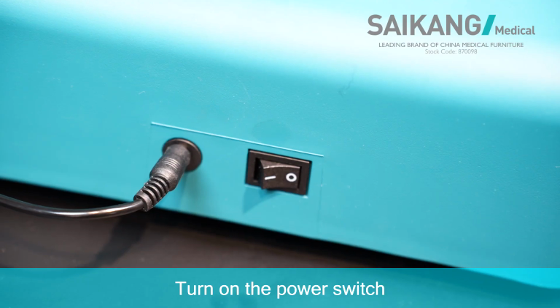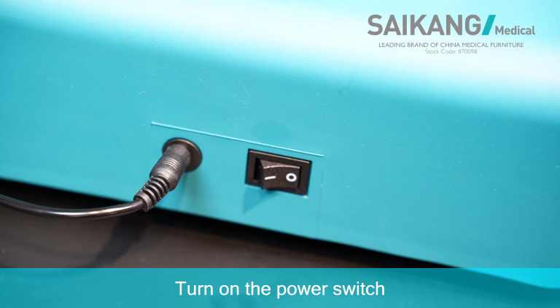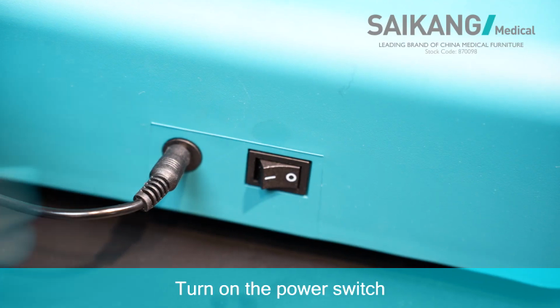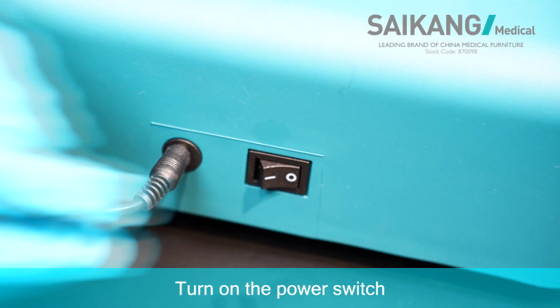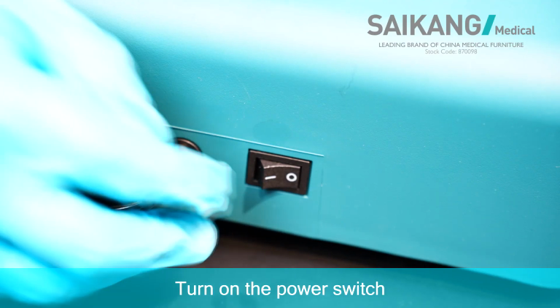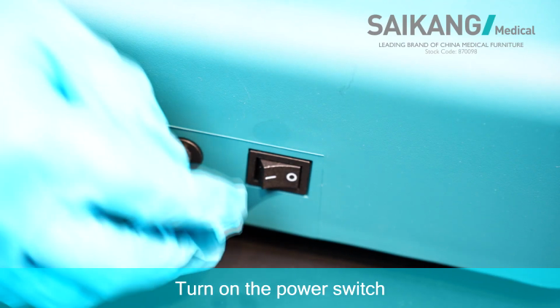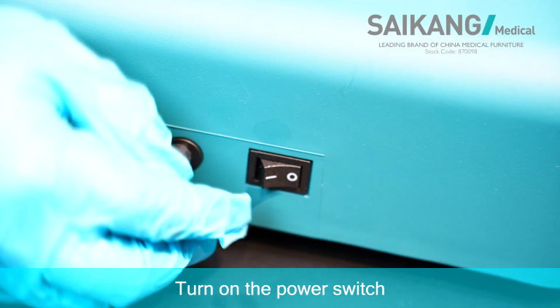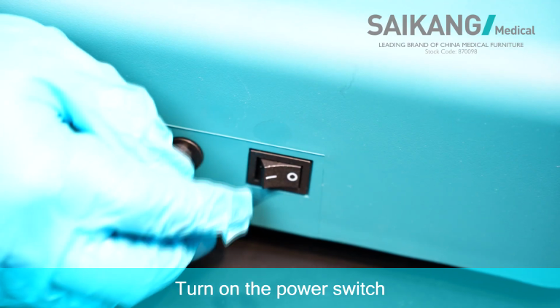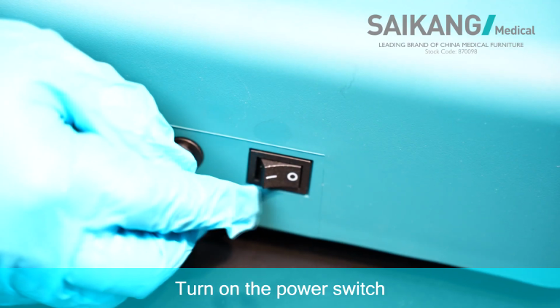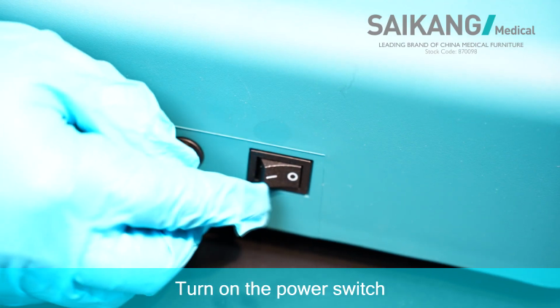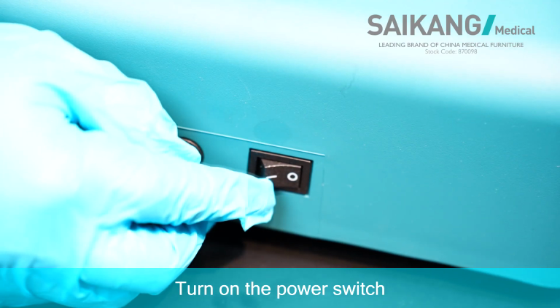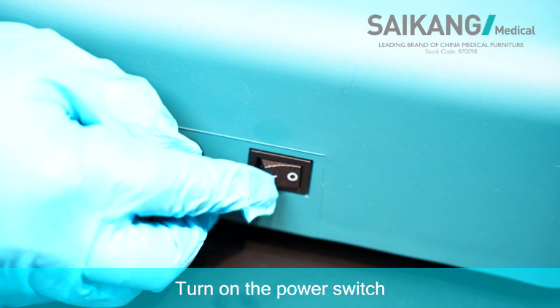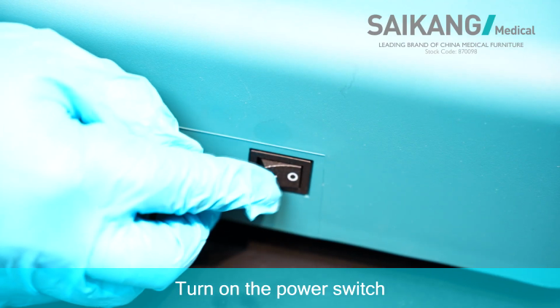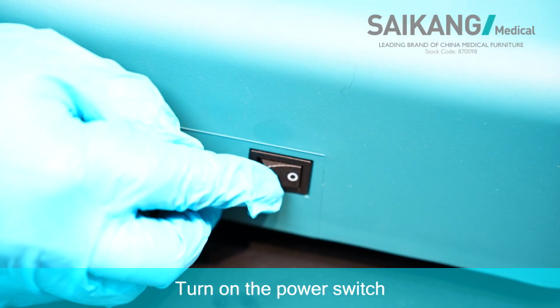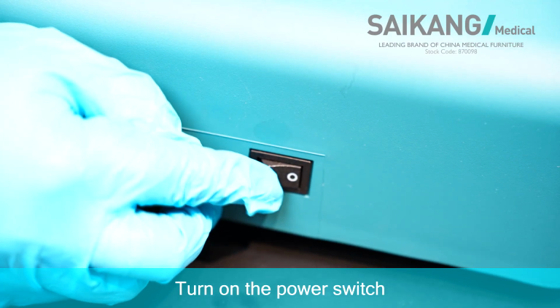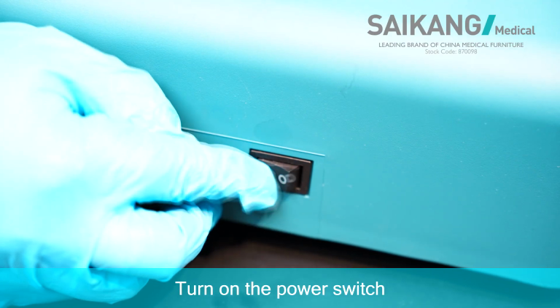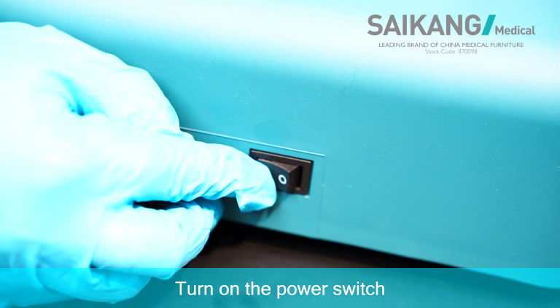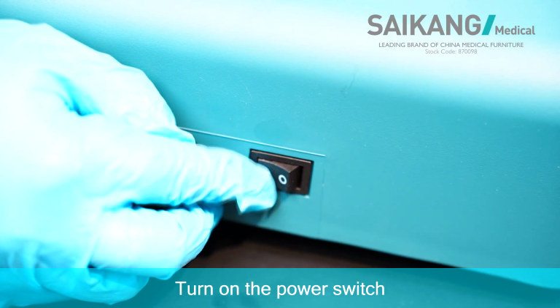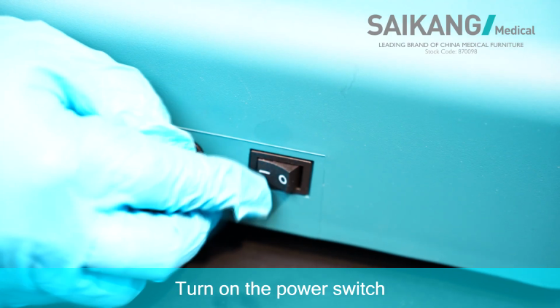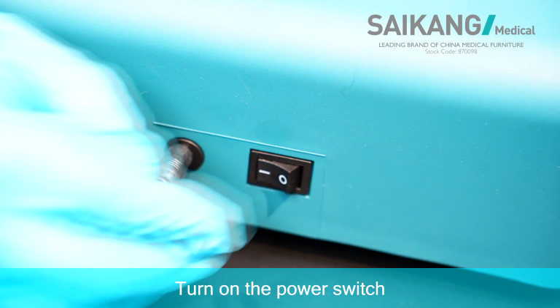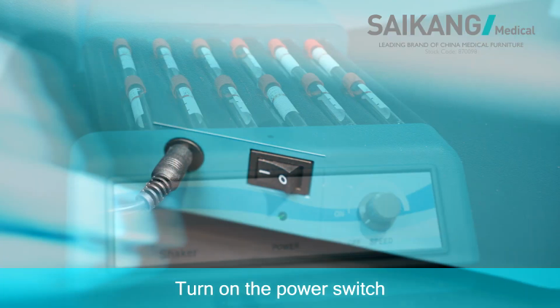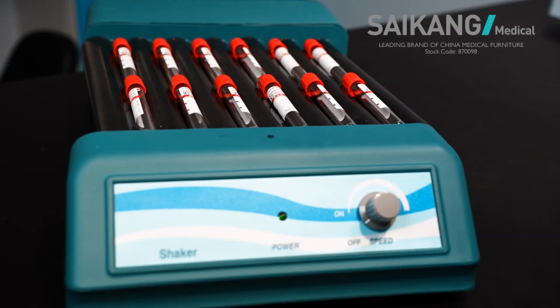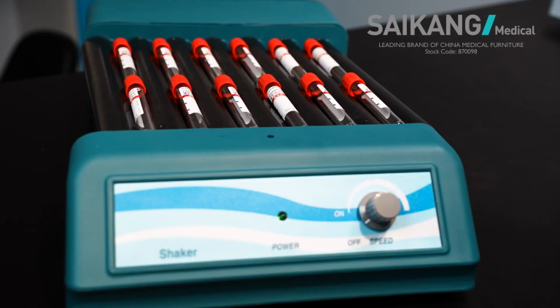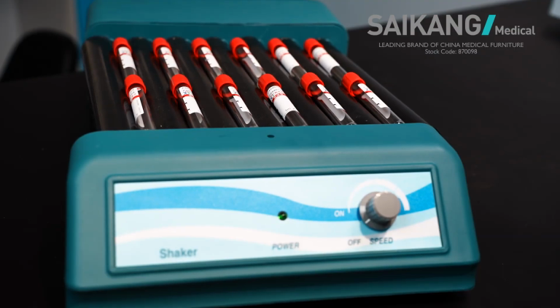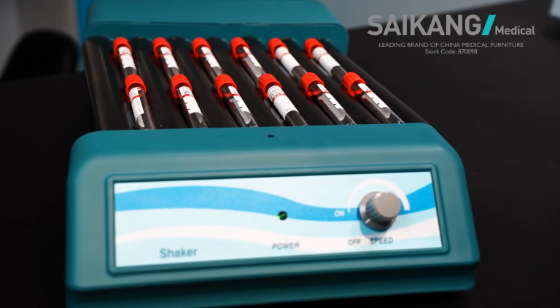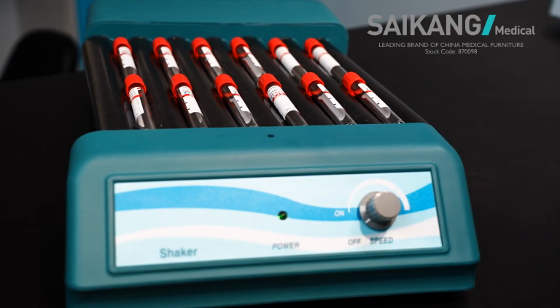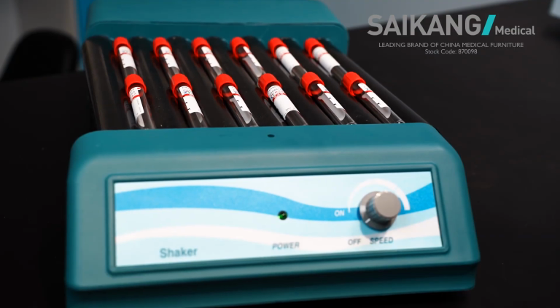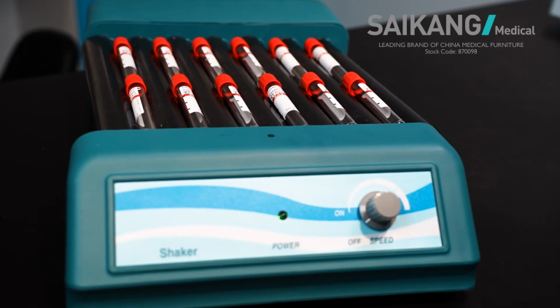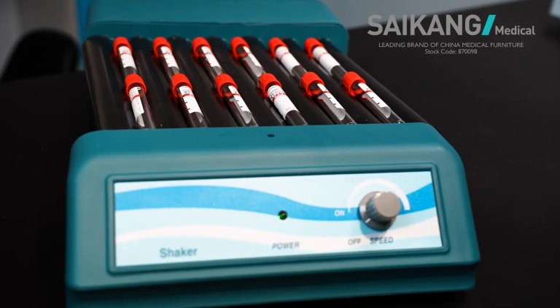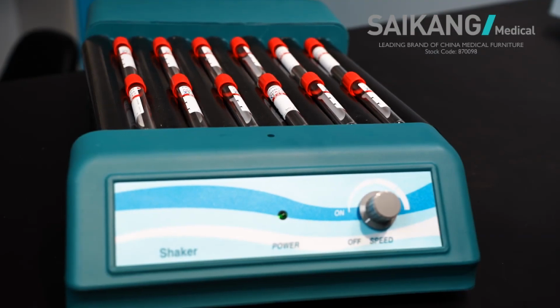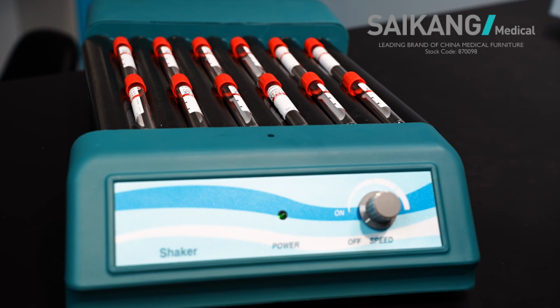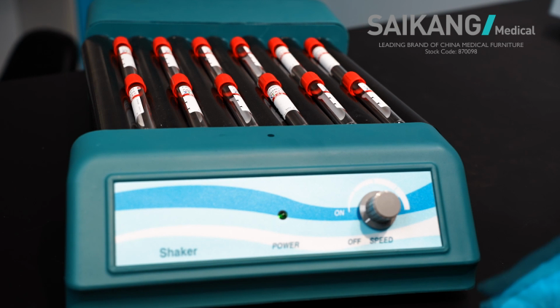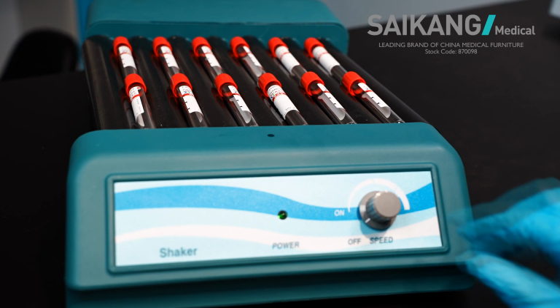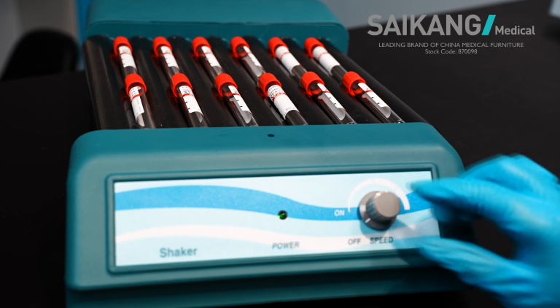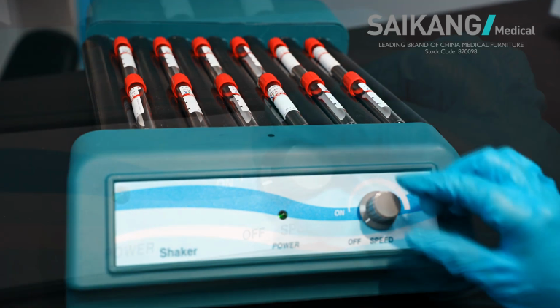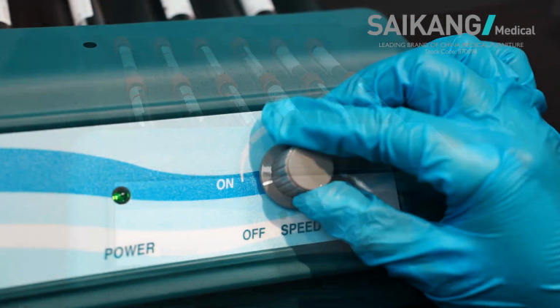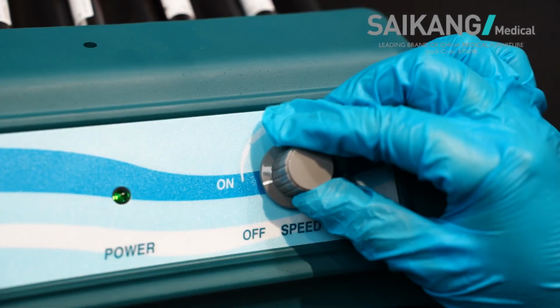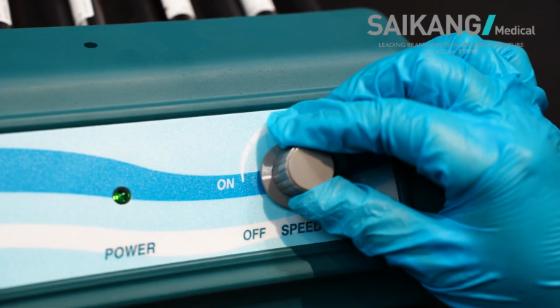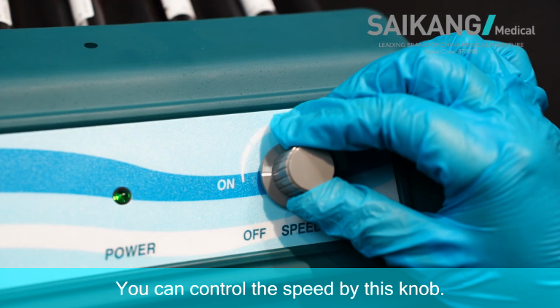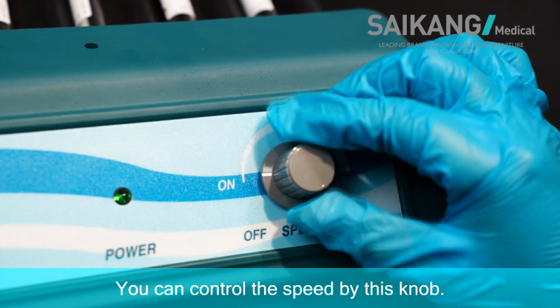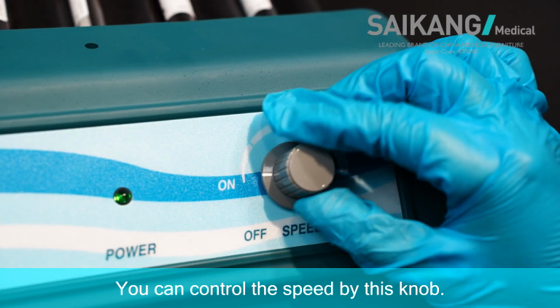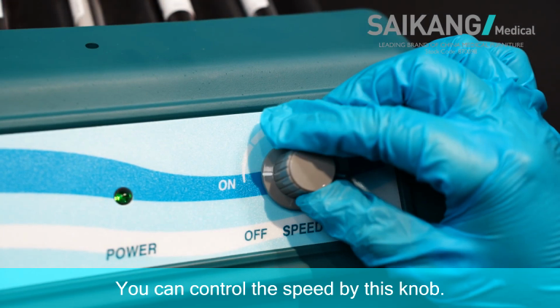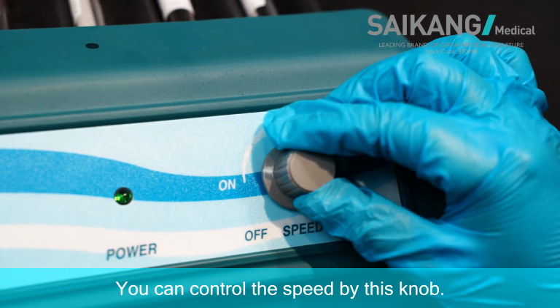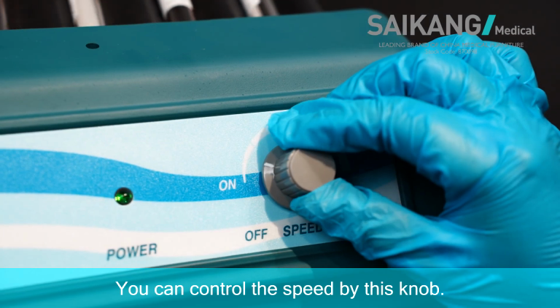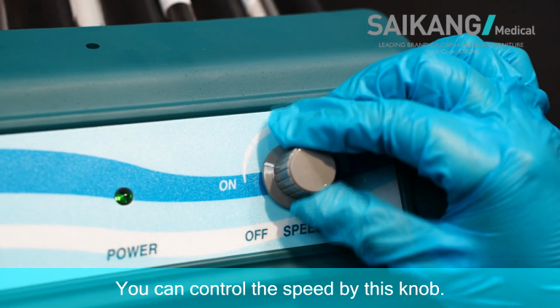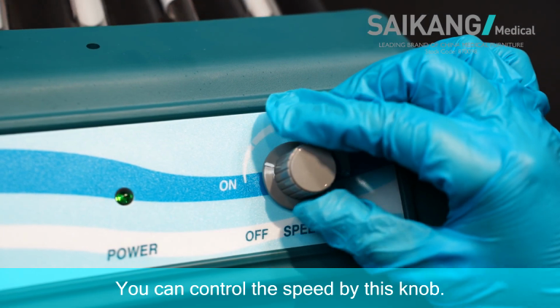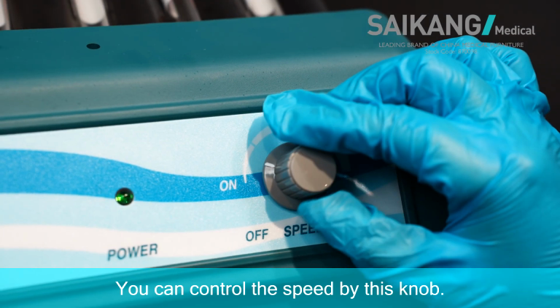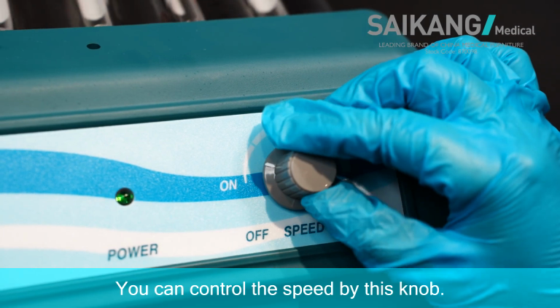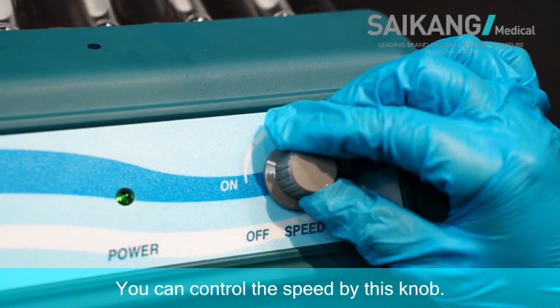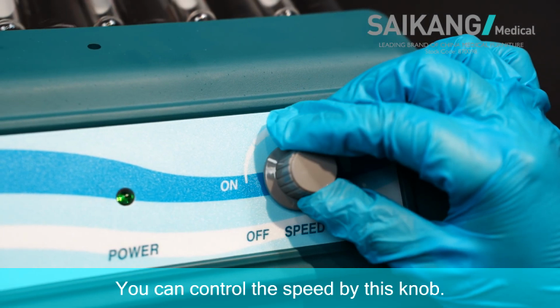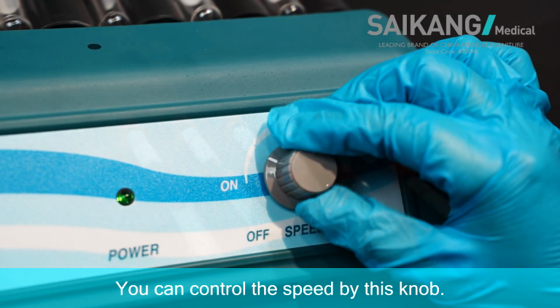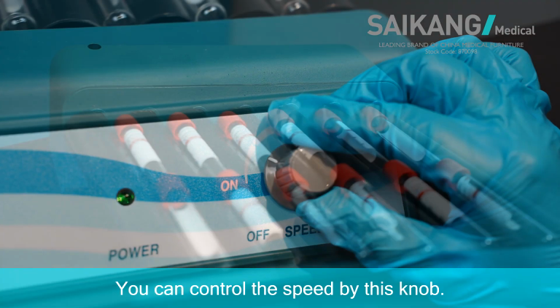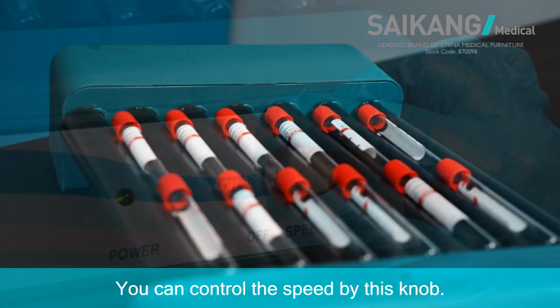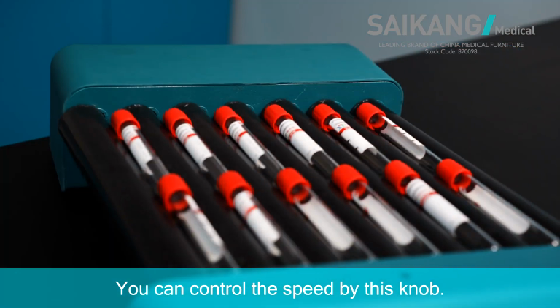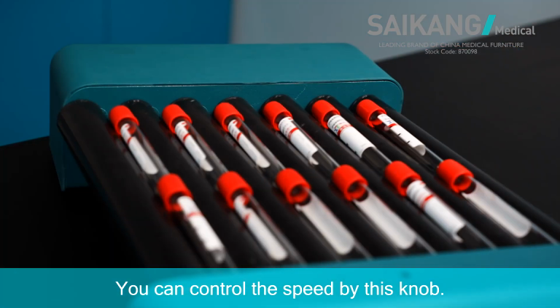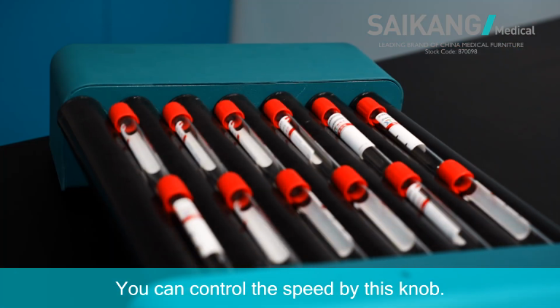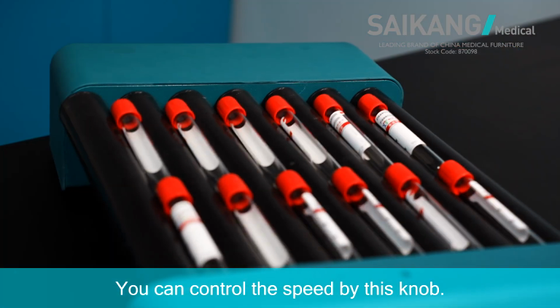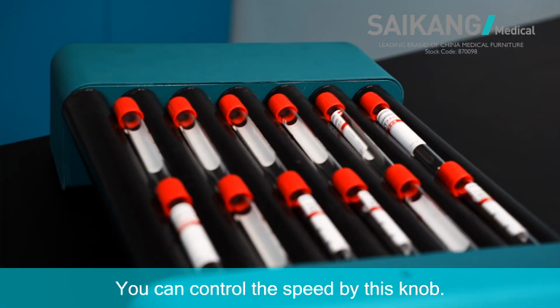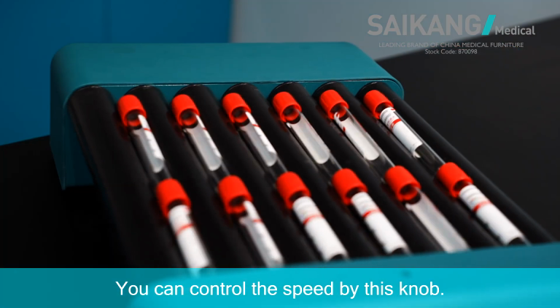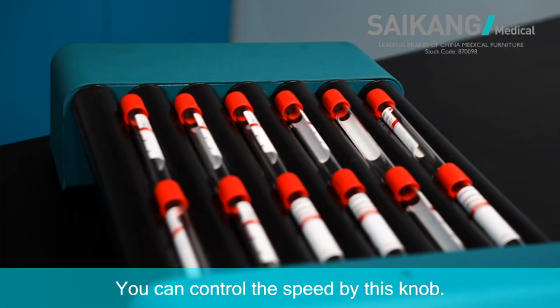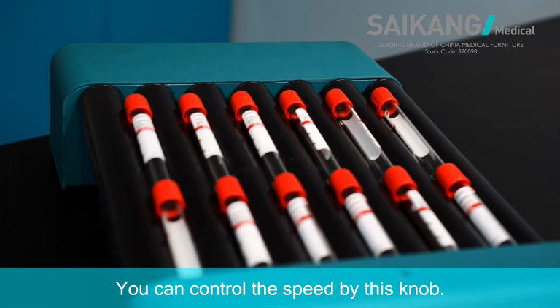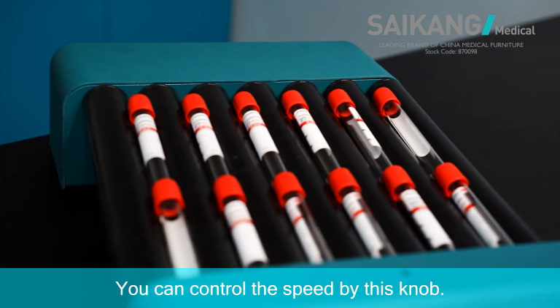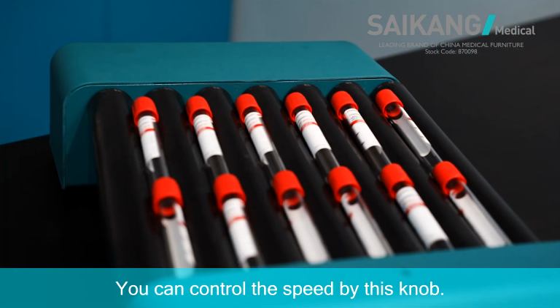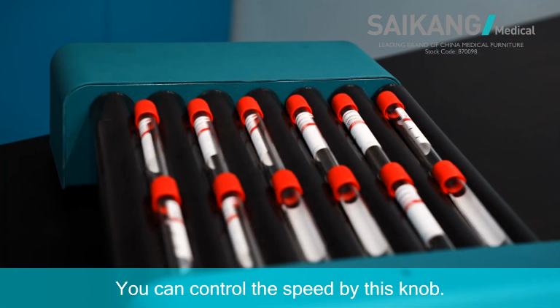Turn on the power switch. You can control the speed by this knob.